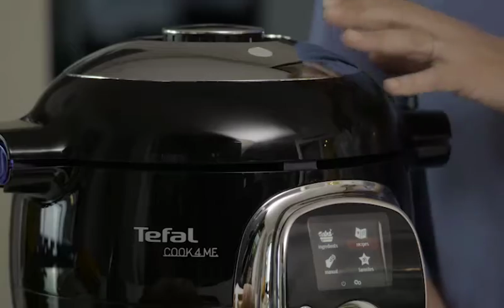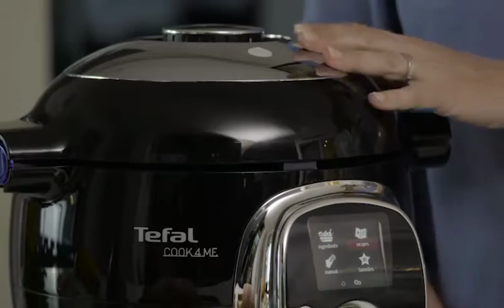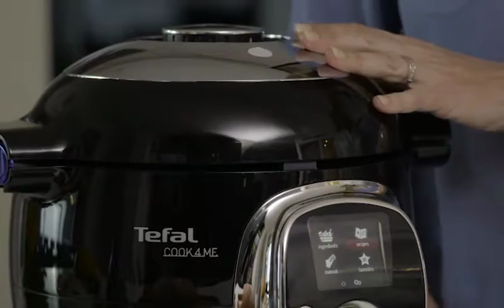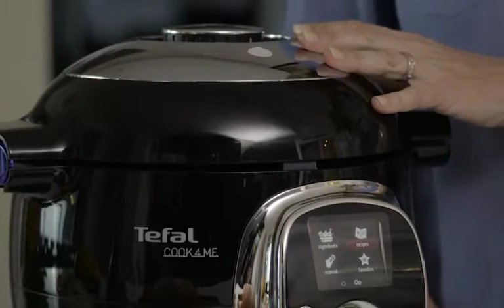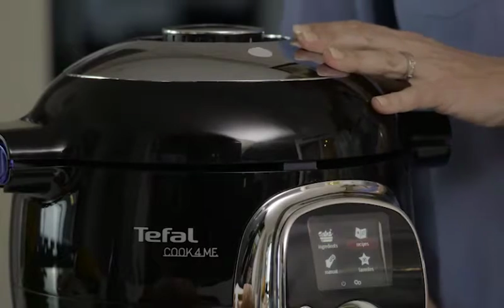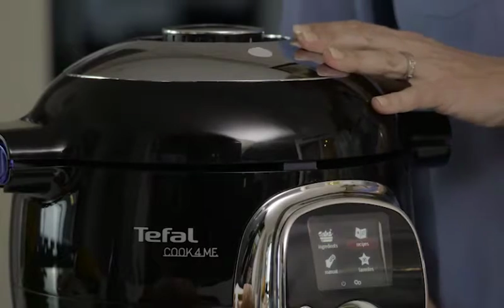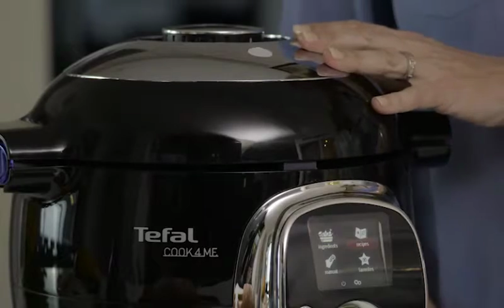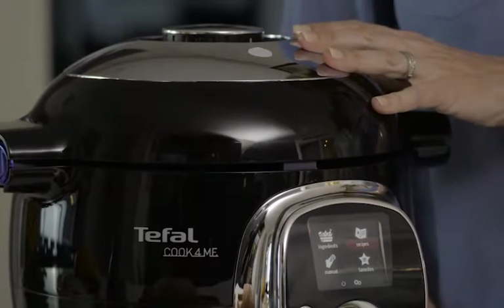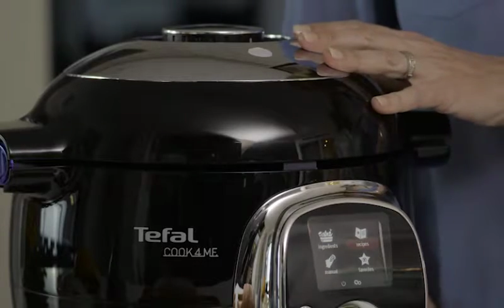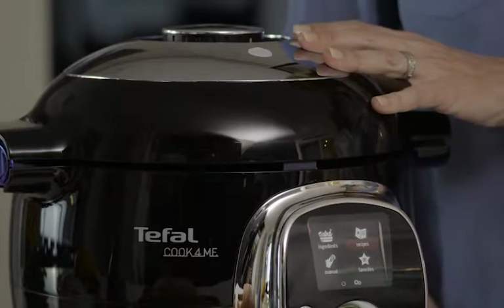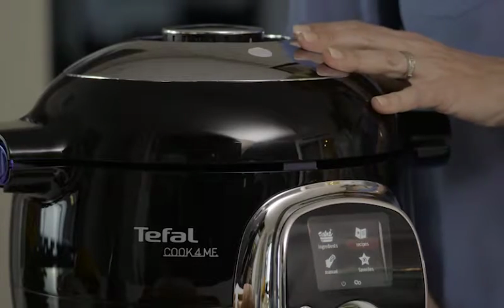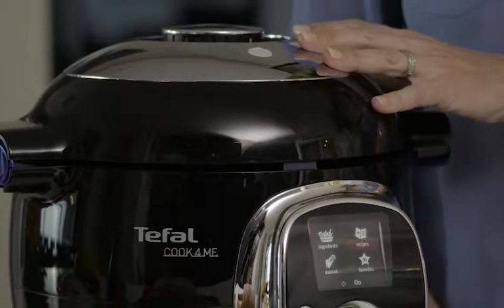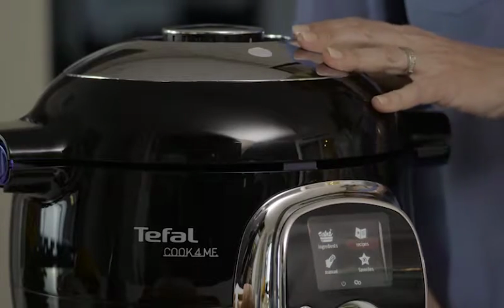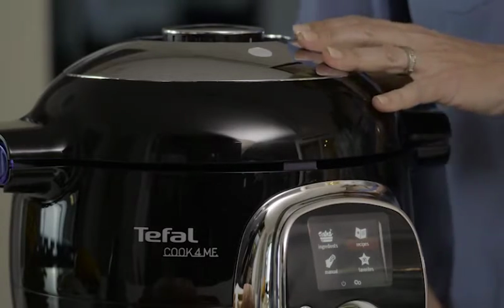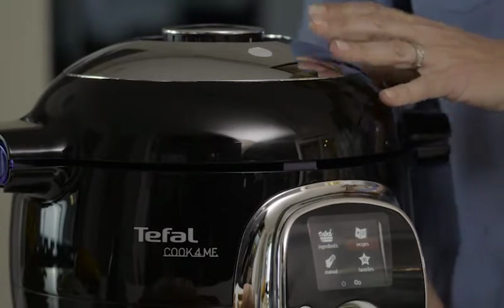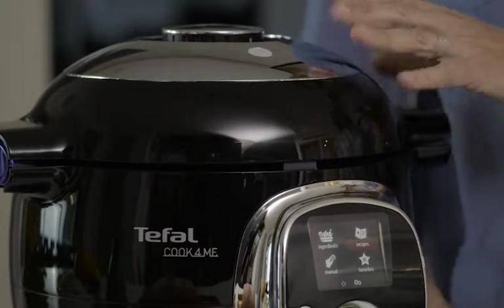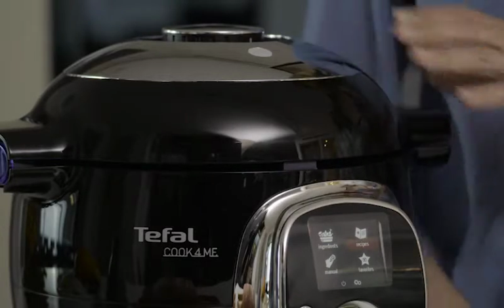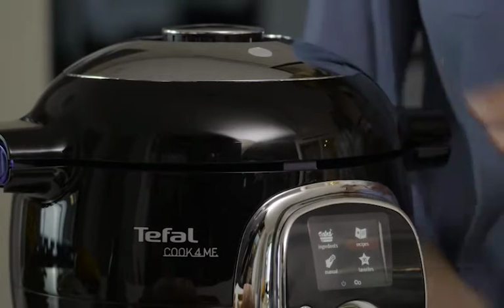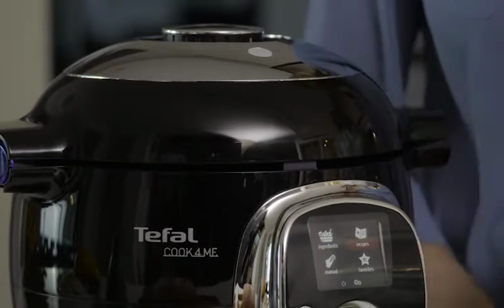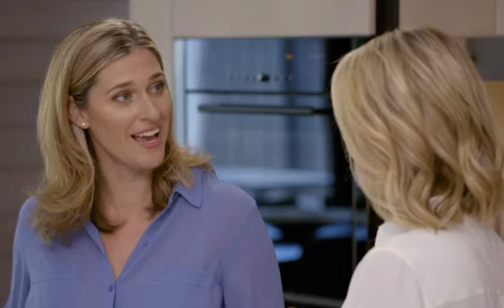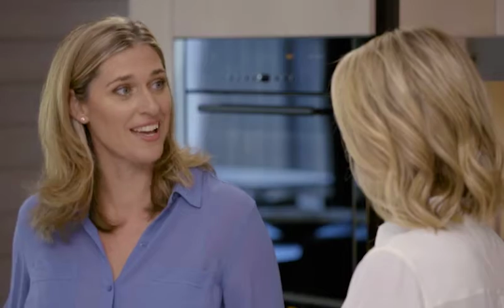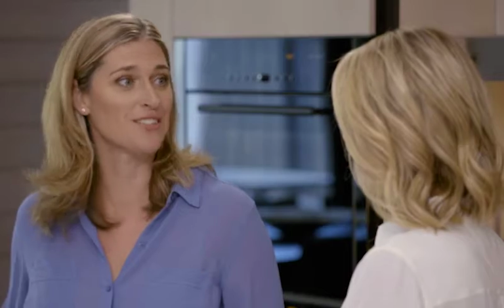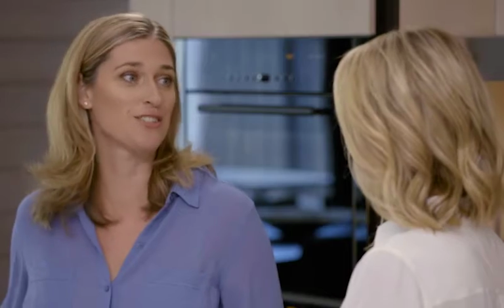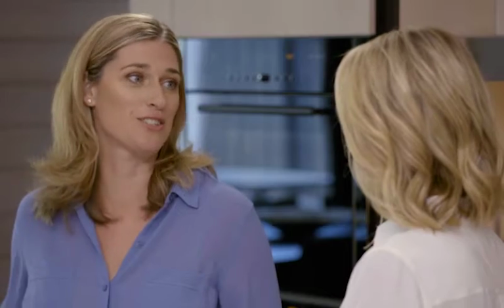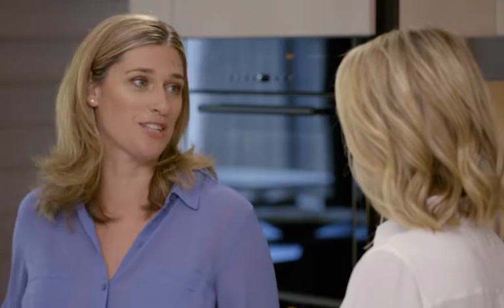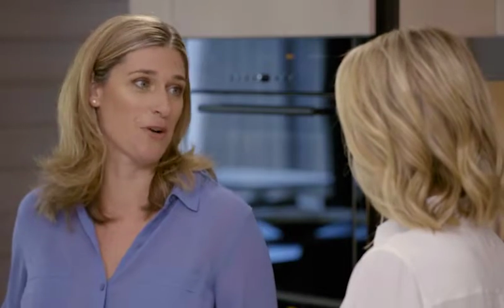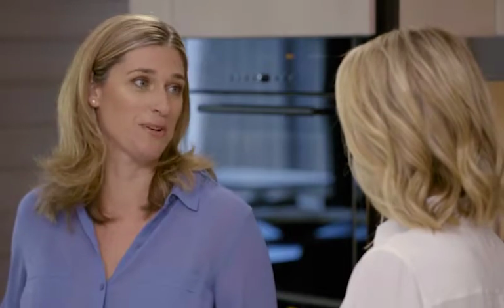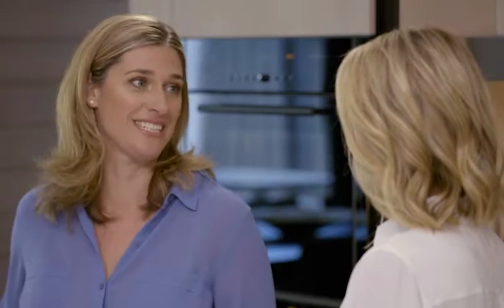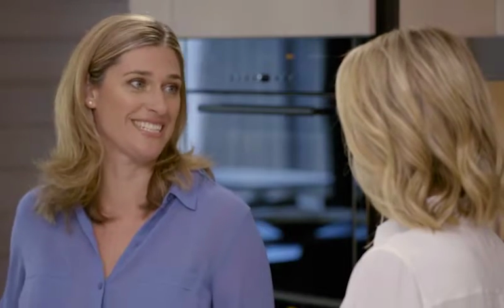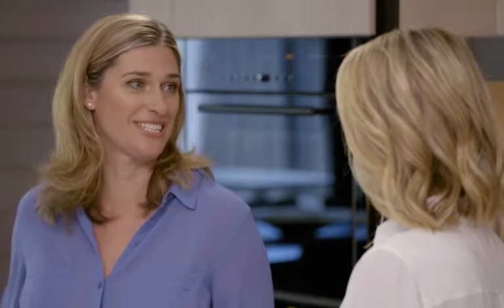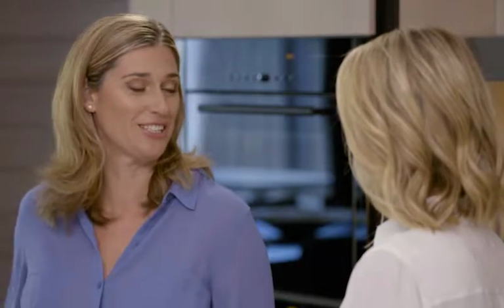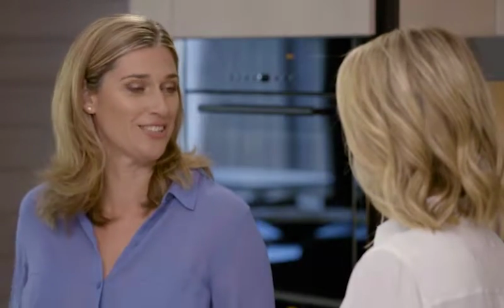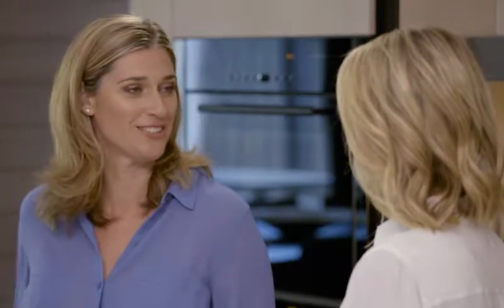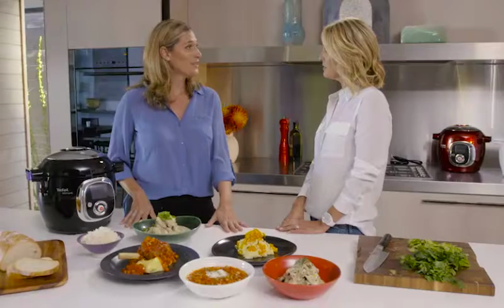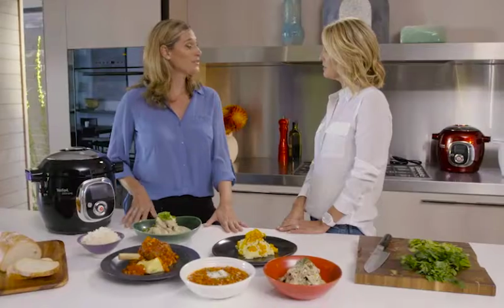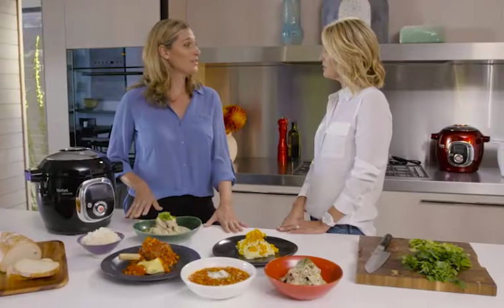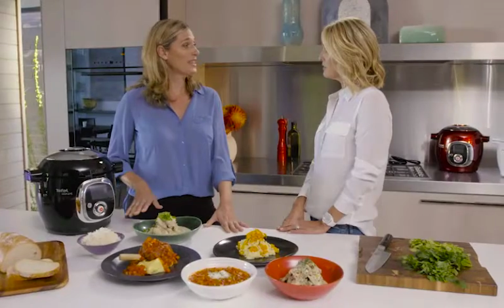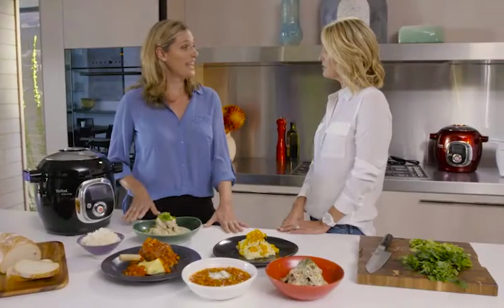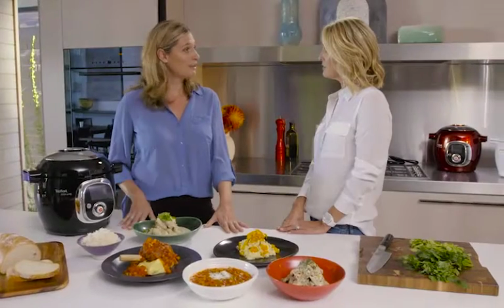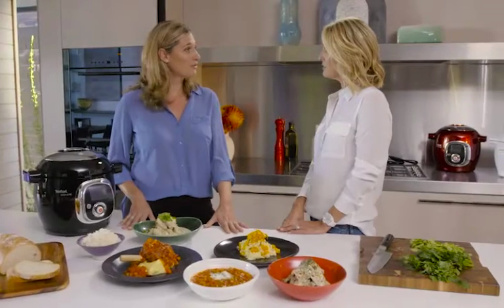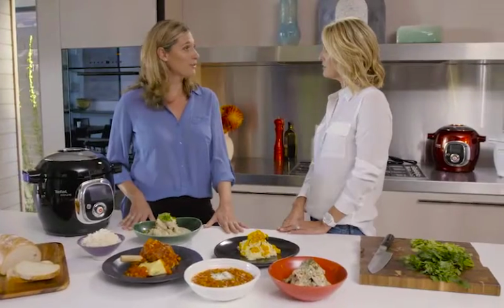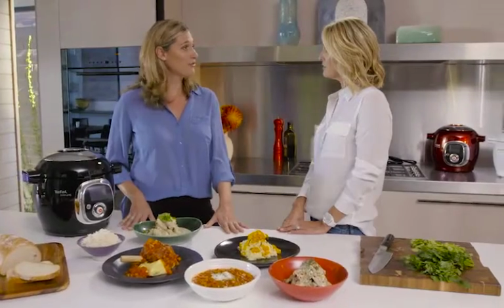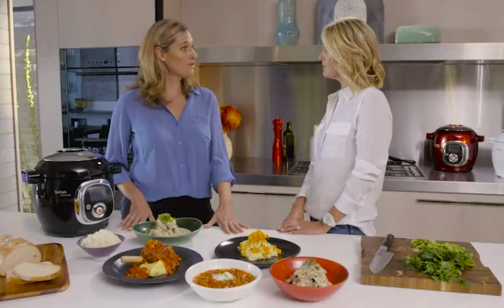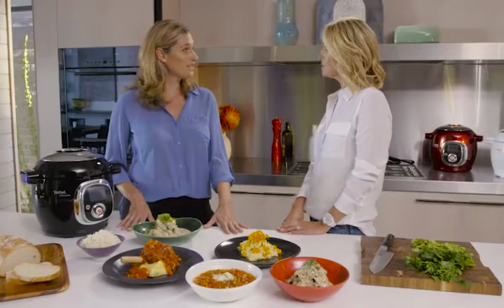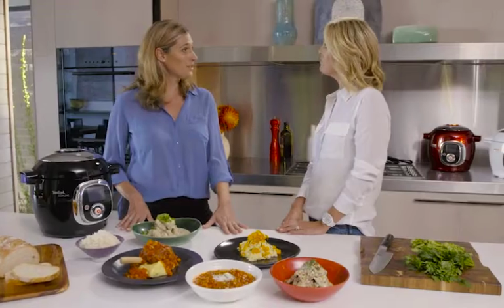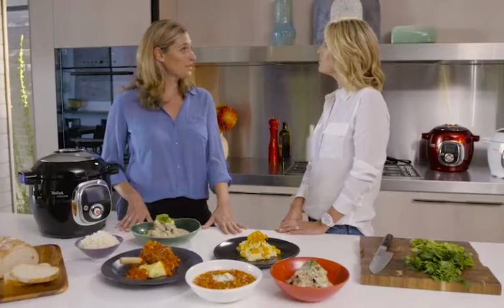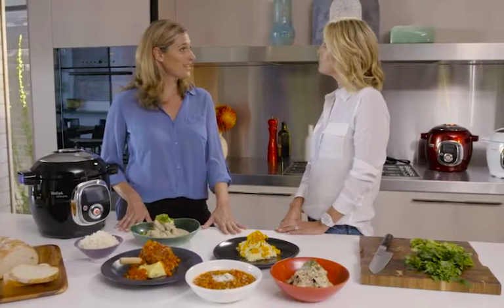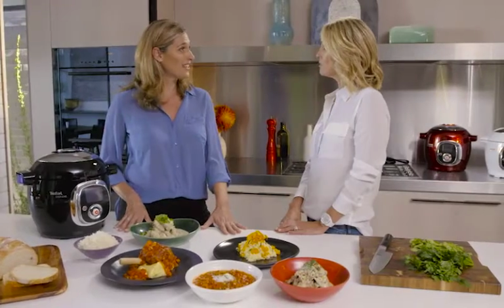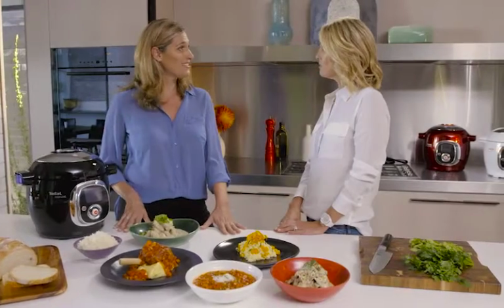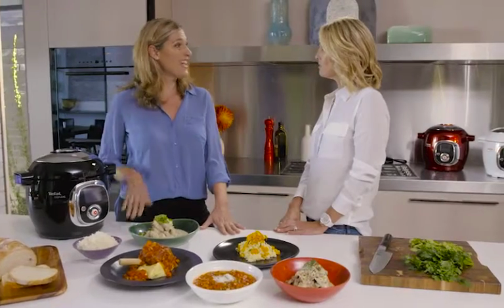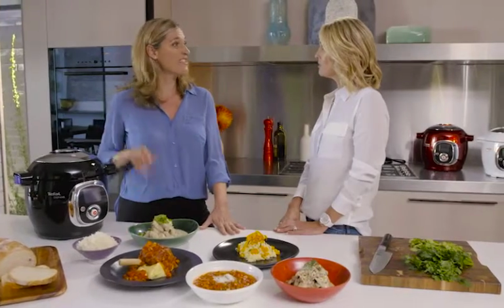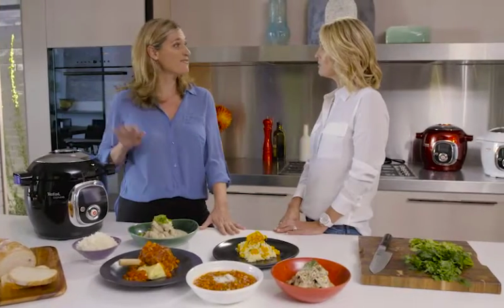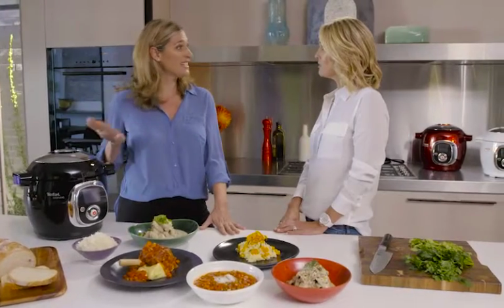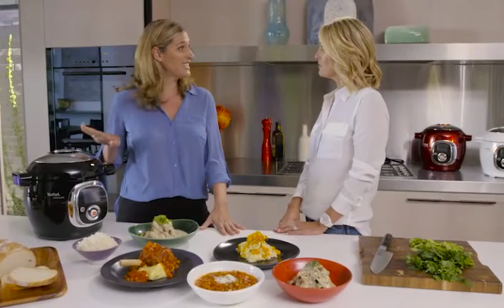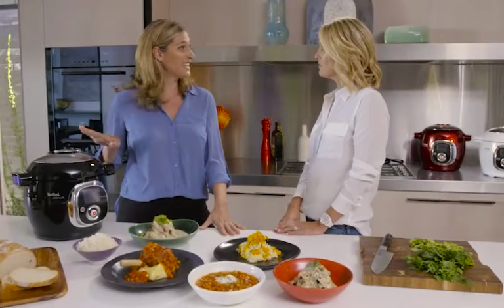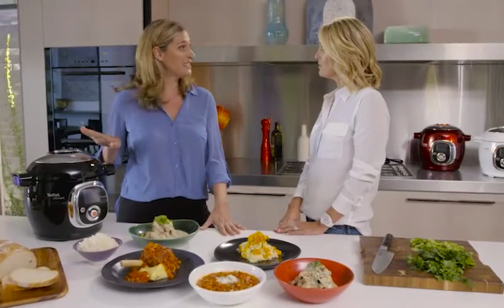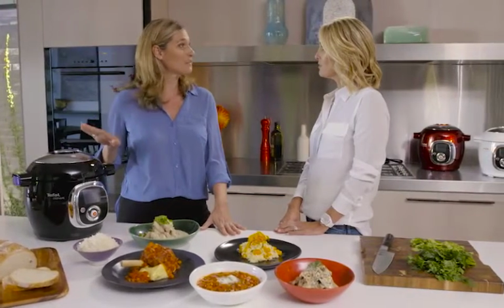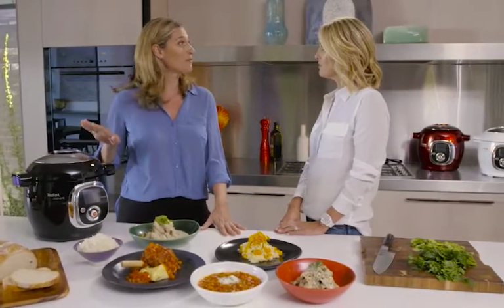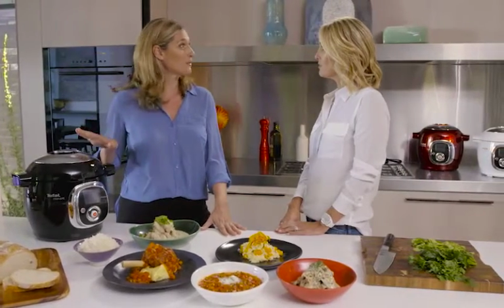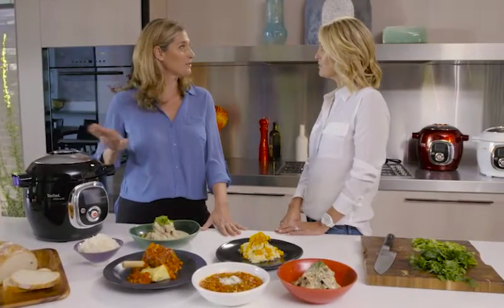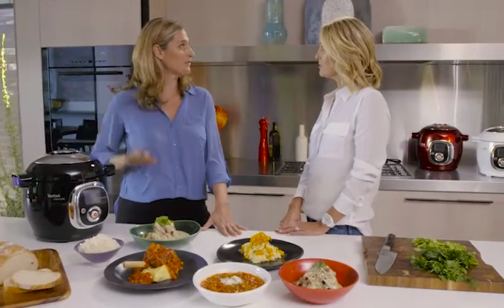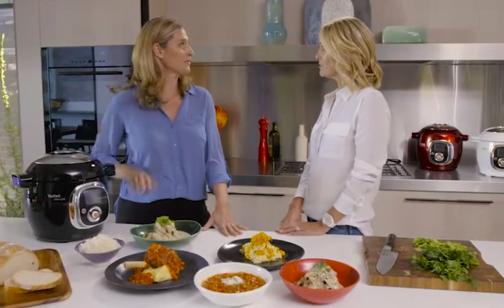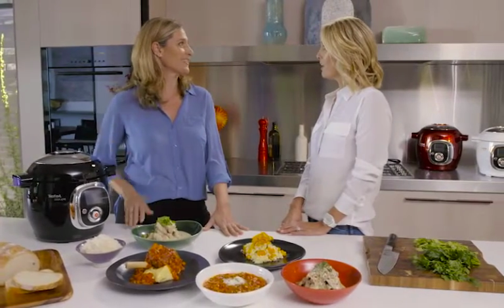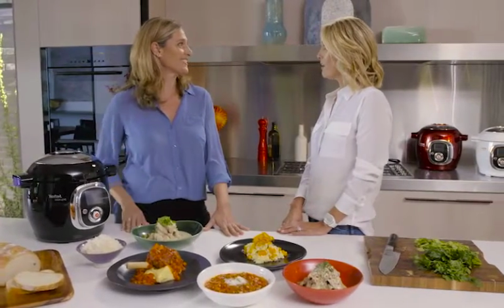Absolutely, it's called the Teafel Cook for Me and it's just so easy to use. Just with a handful of fresh ingredients, it really does most of the work.